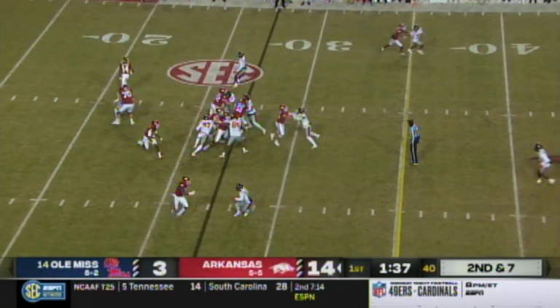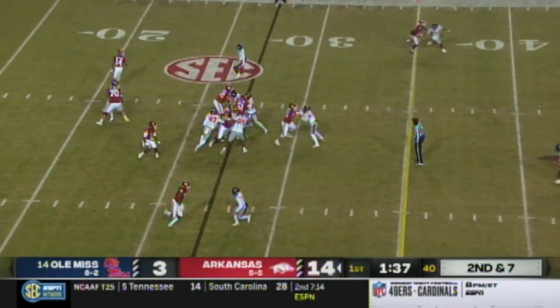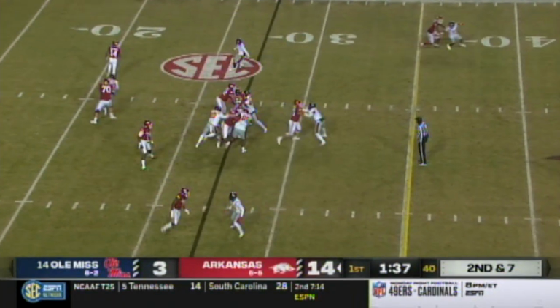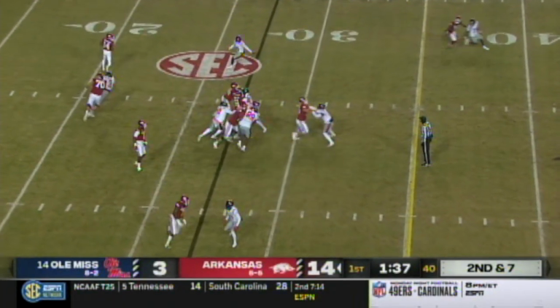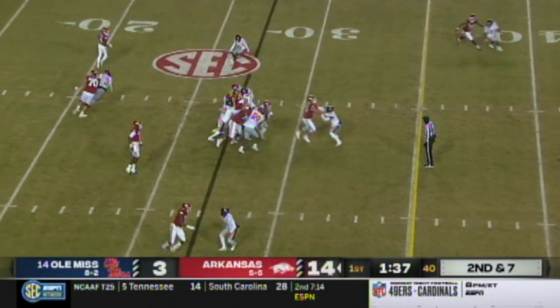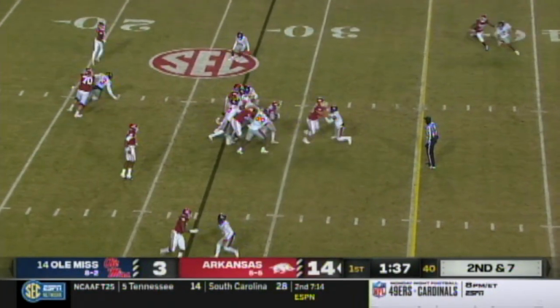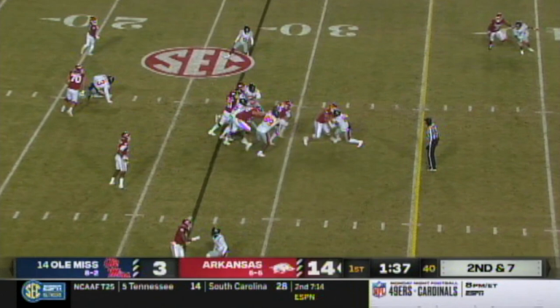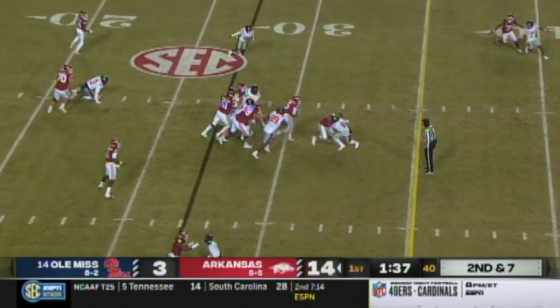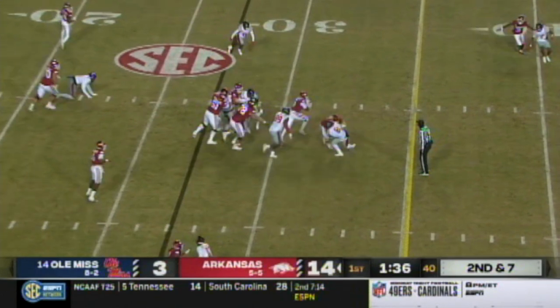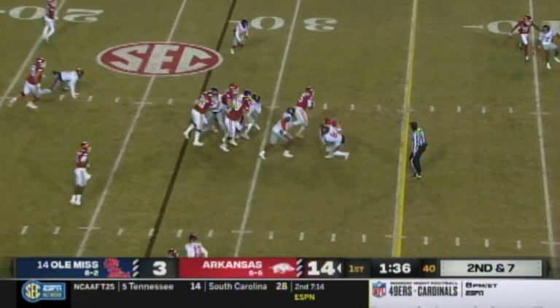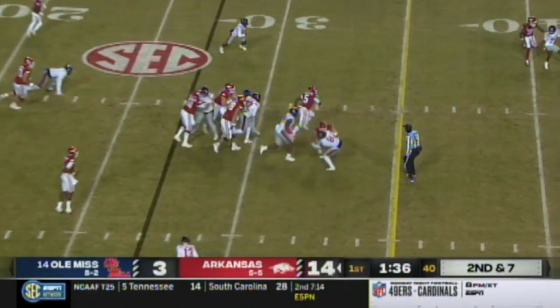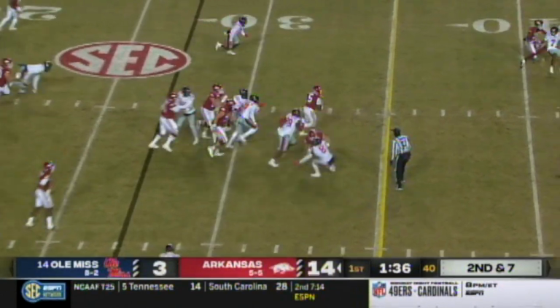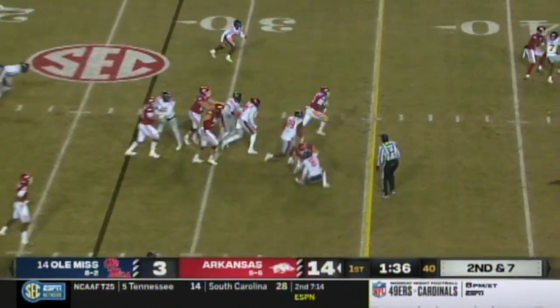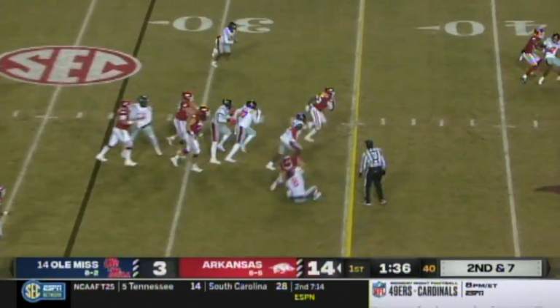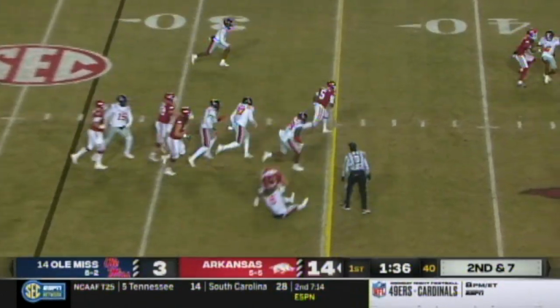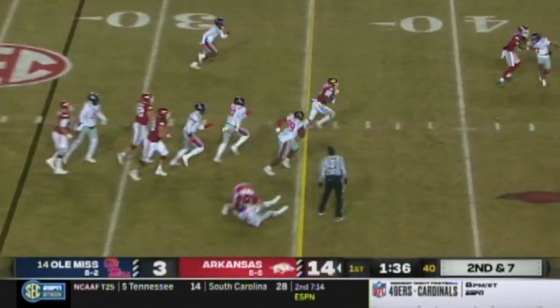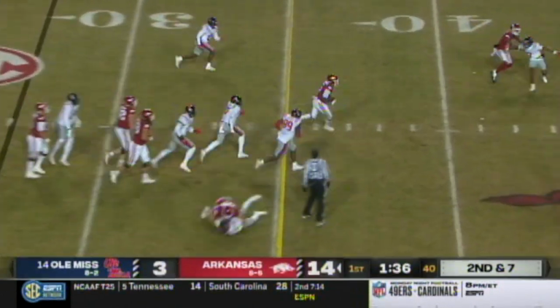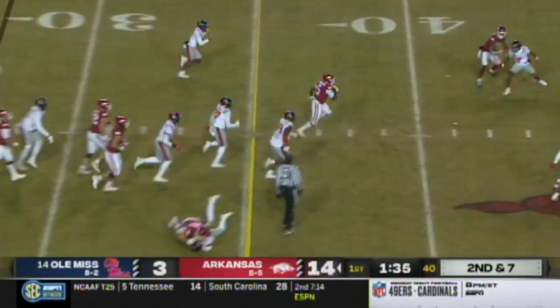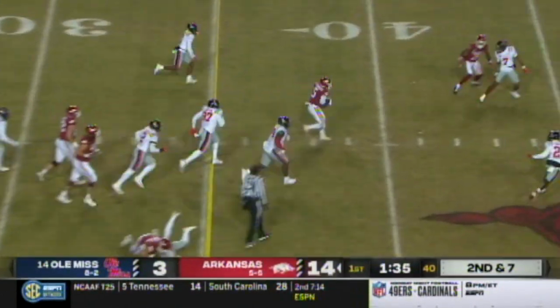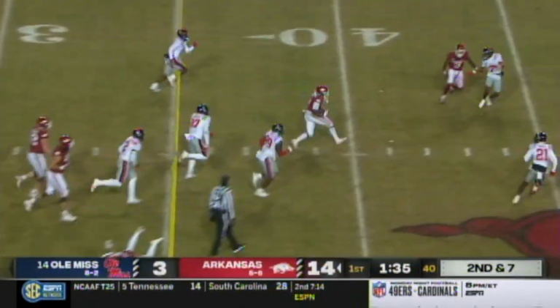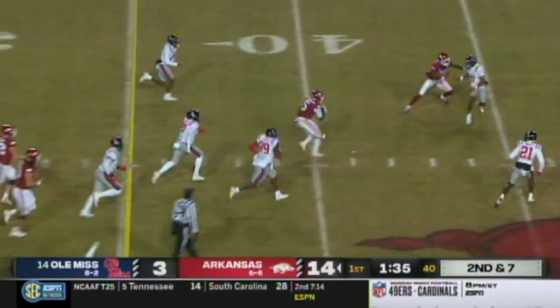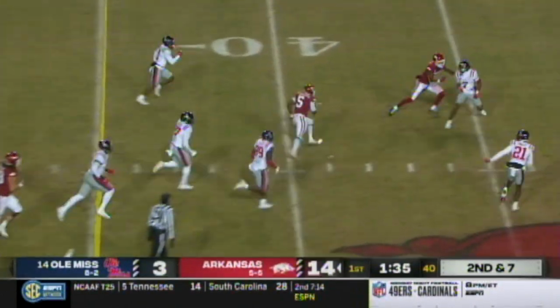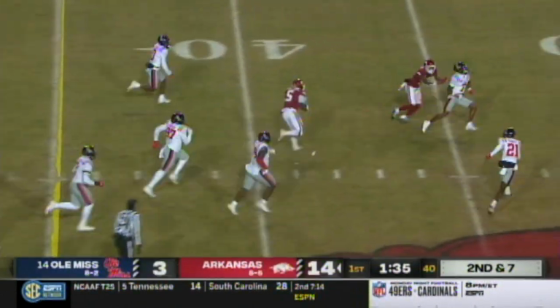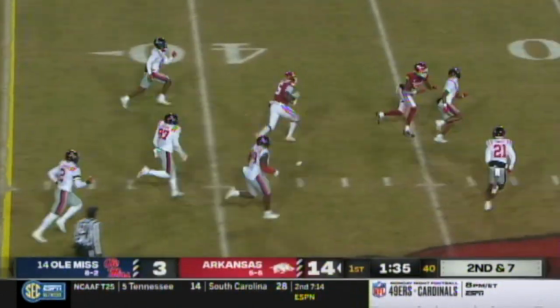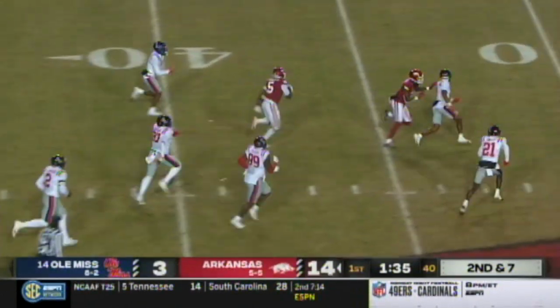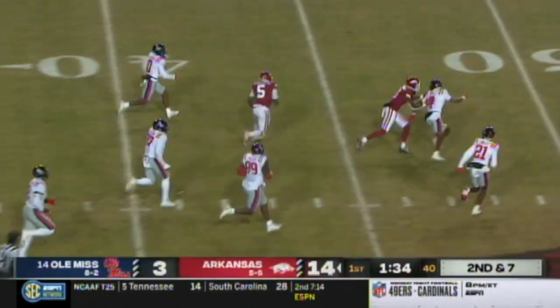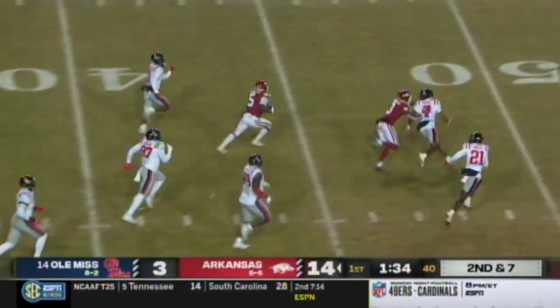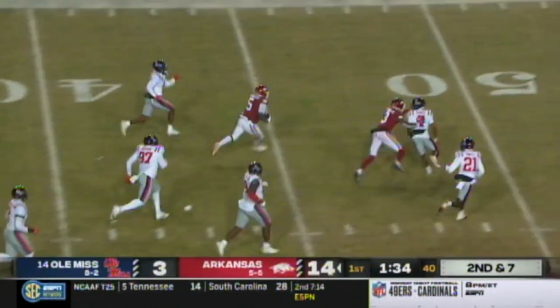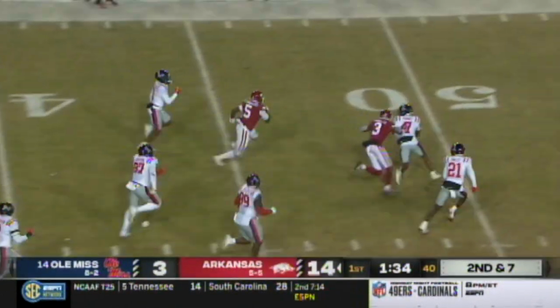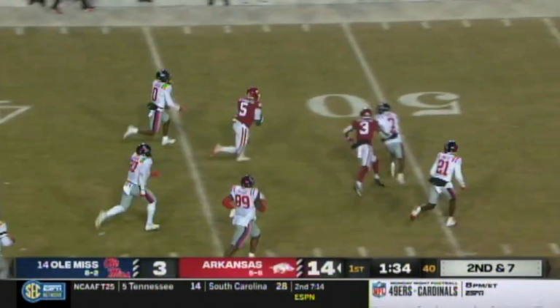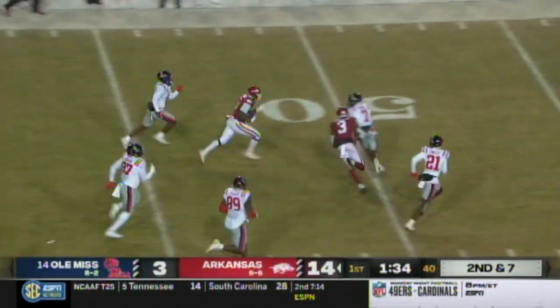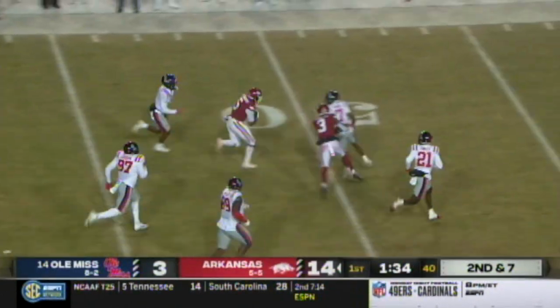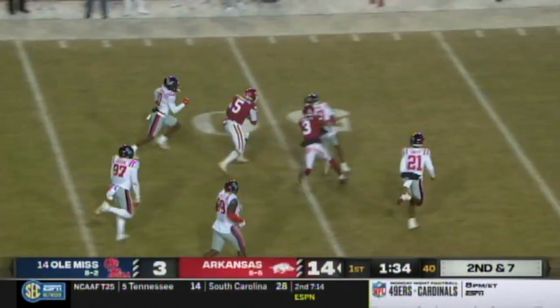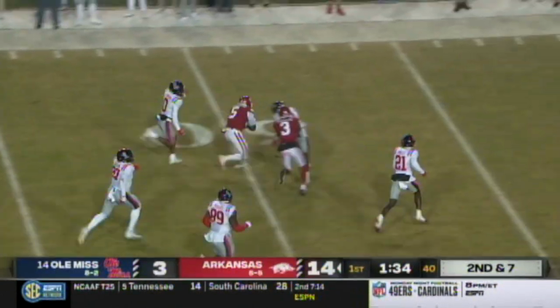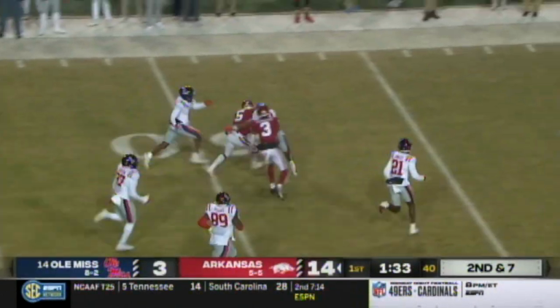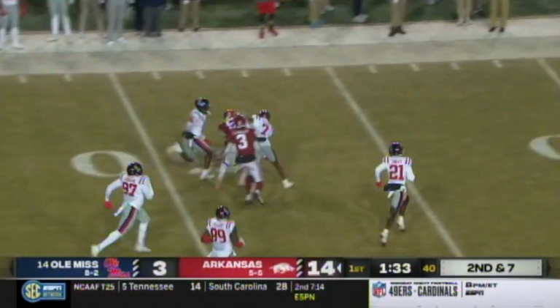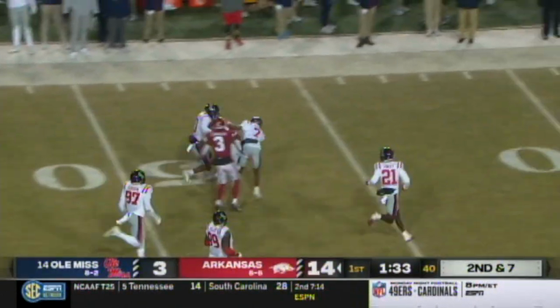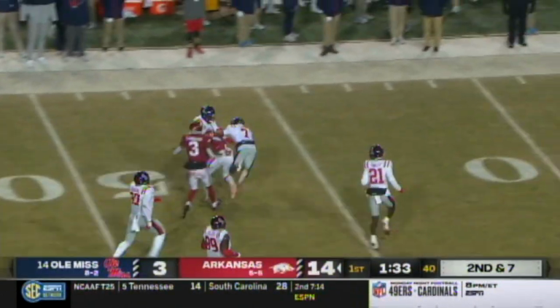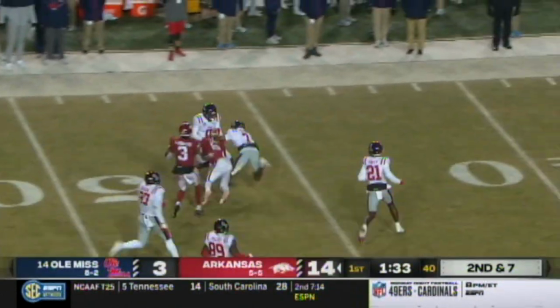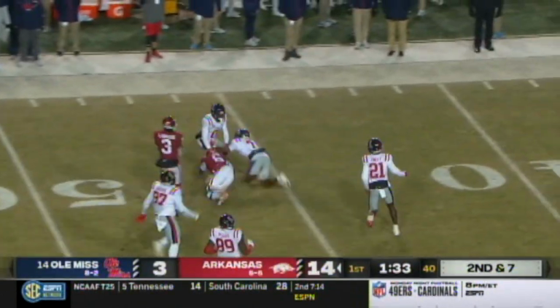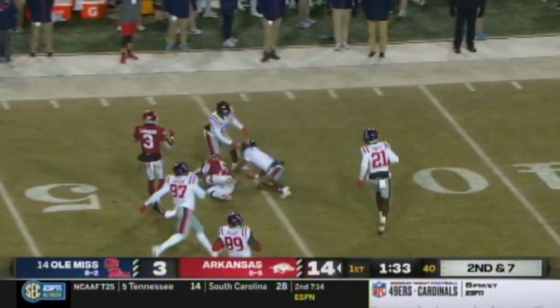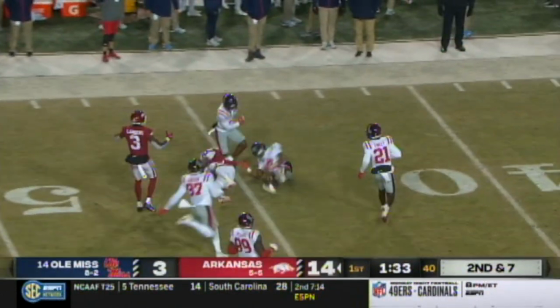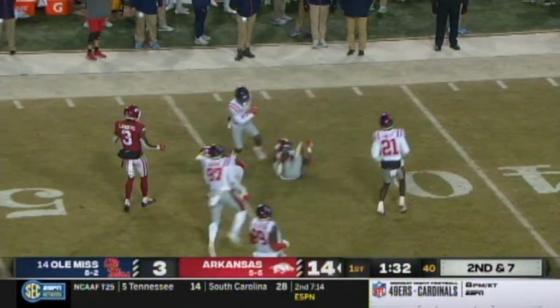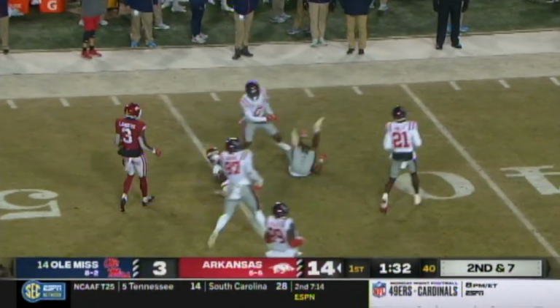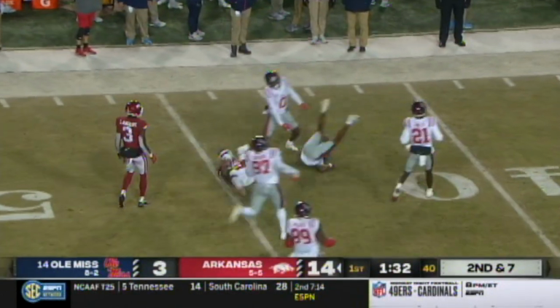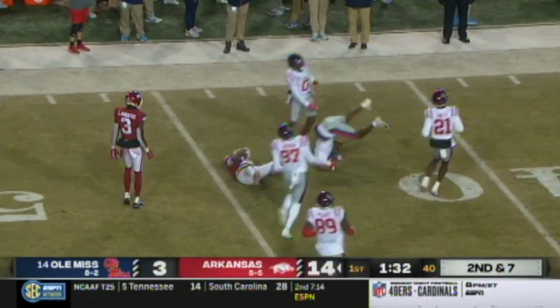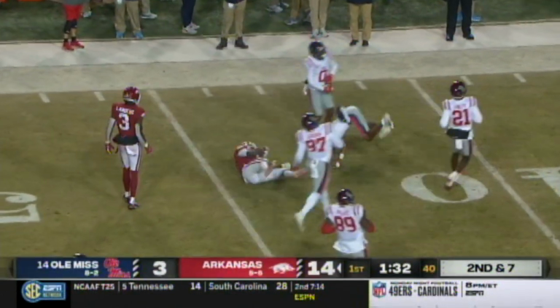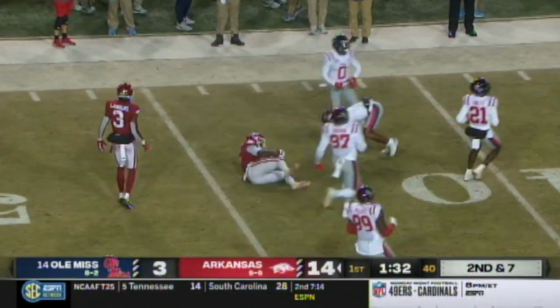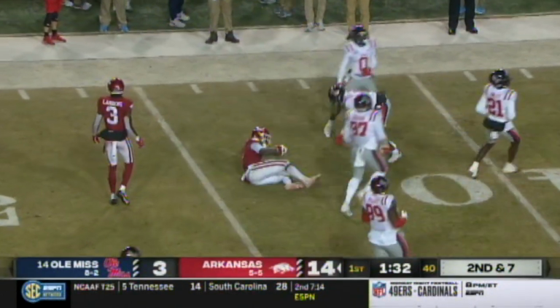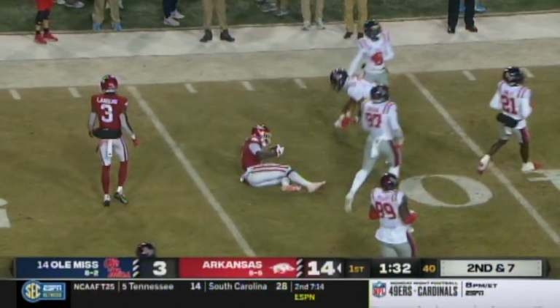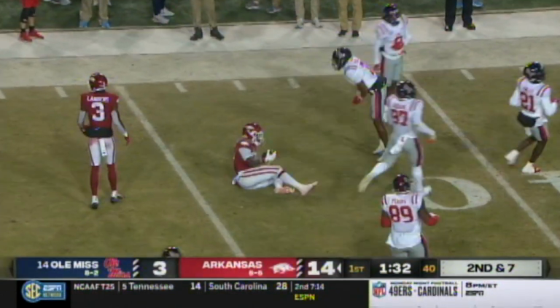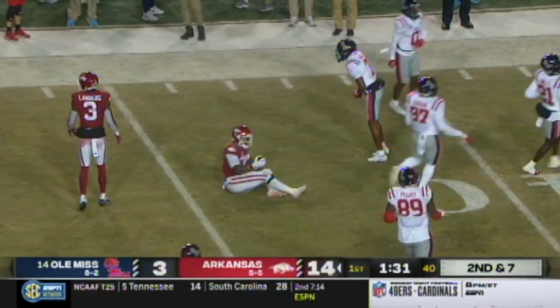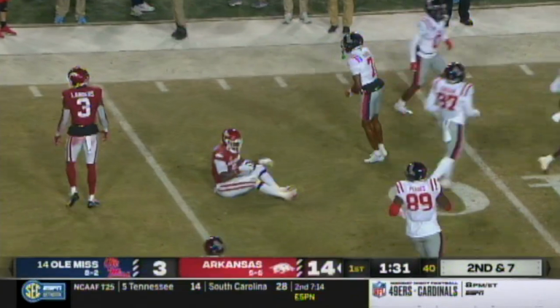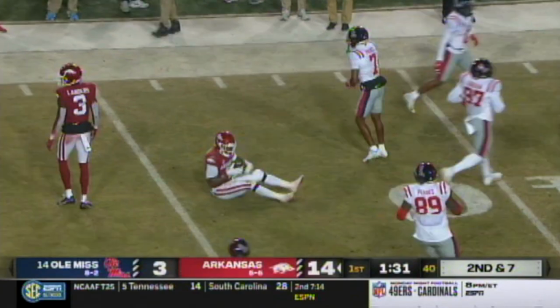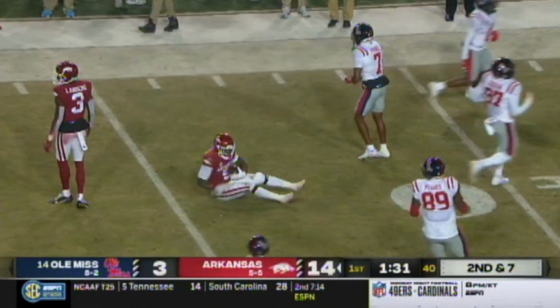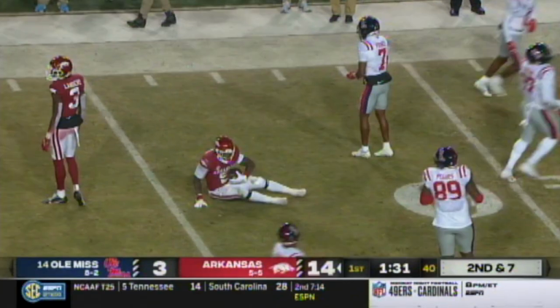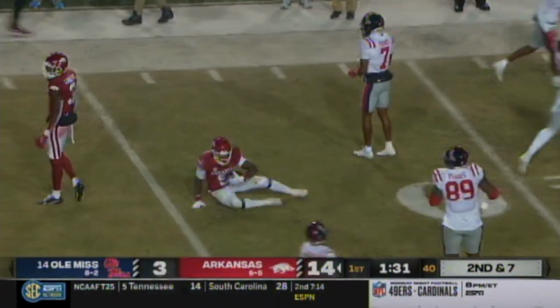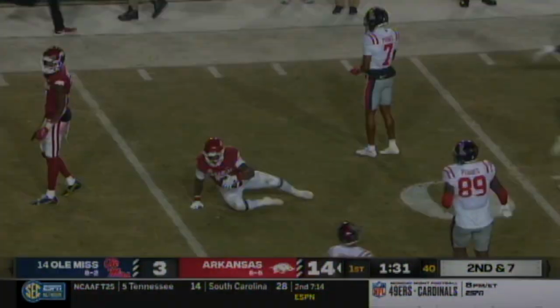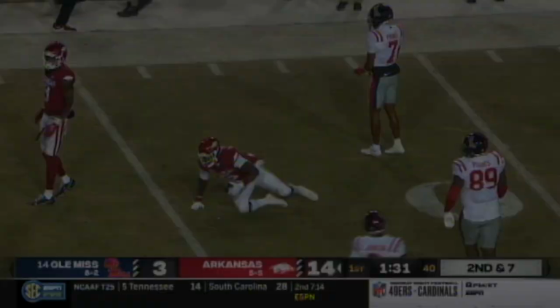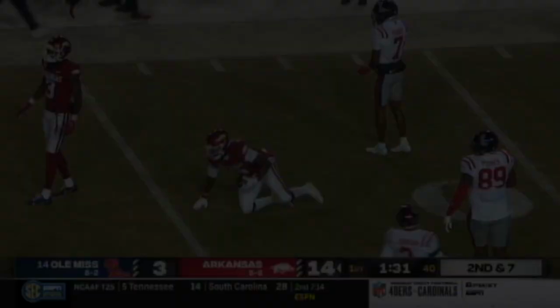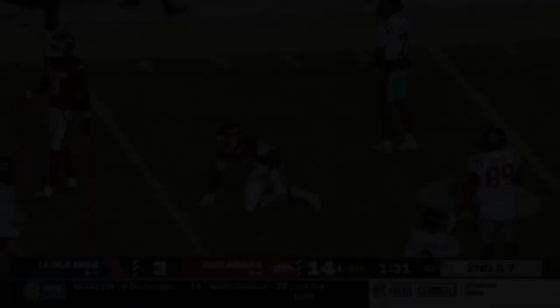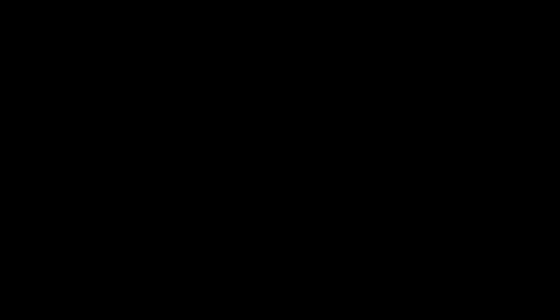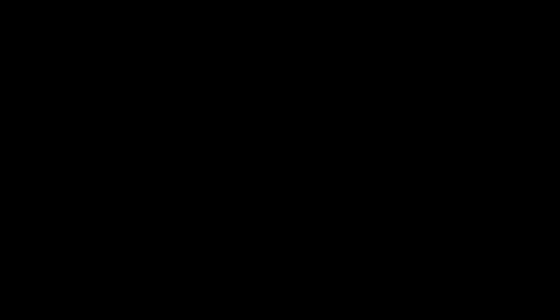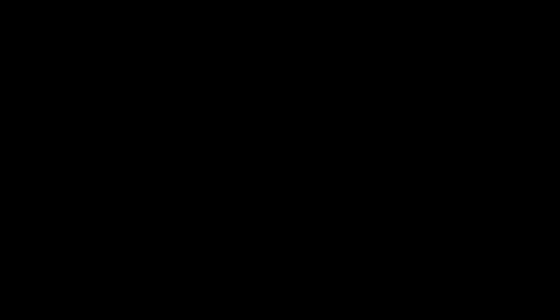Here's Sanders again — hesitates, finds a hole, and a burst, and another sidestep! Rocket Sanders flexing on Ole Miss tonight!